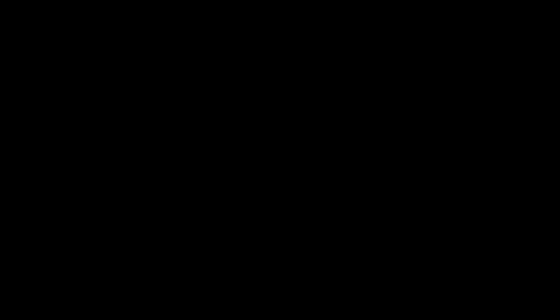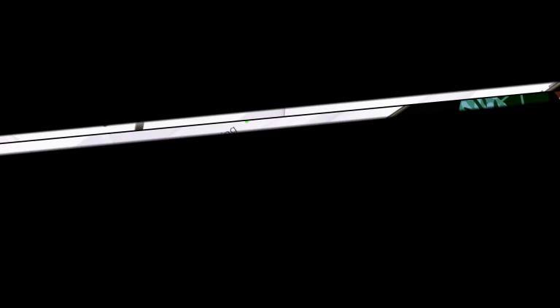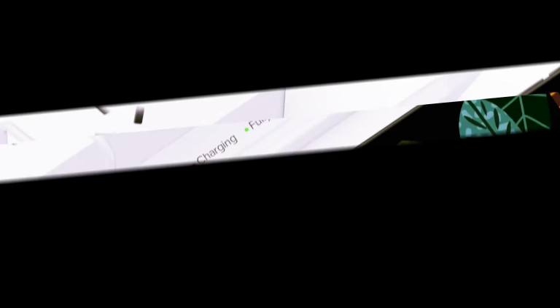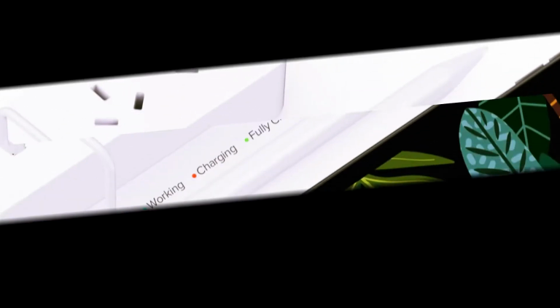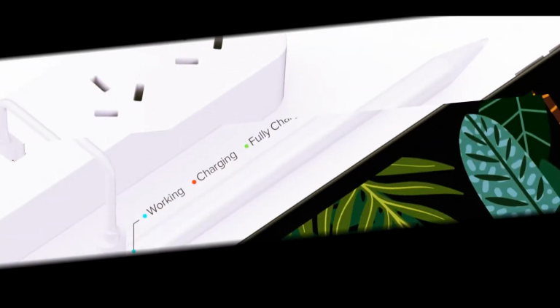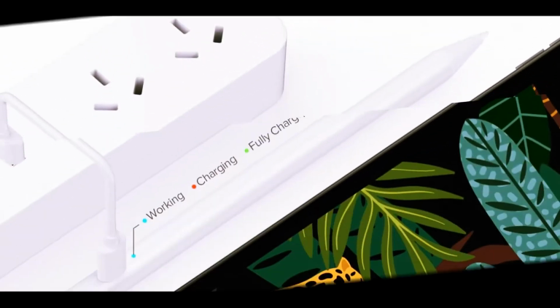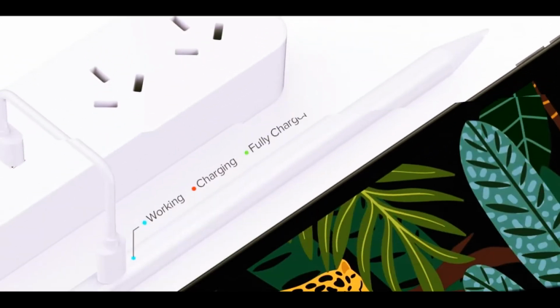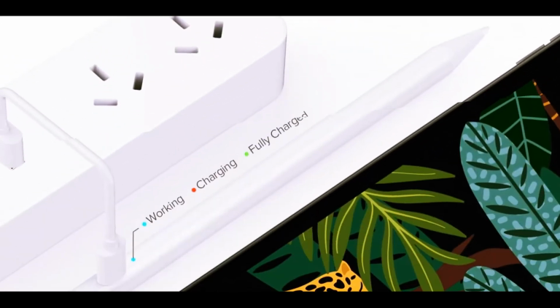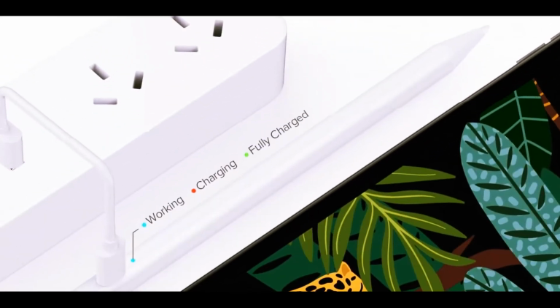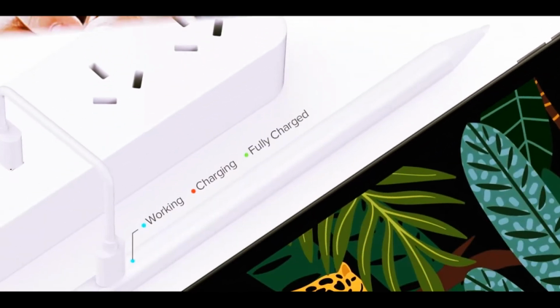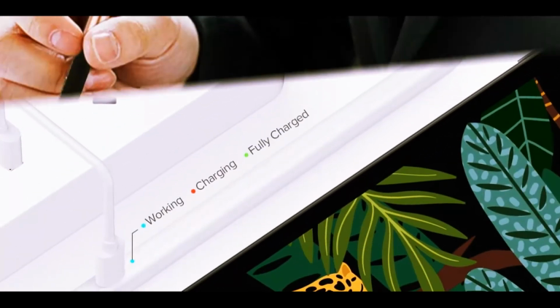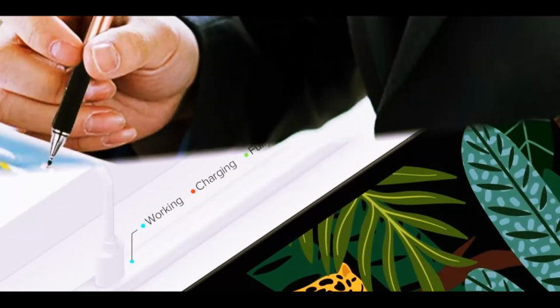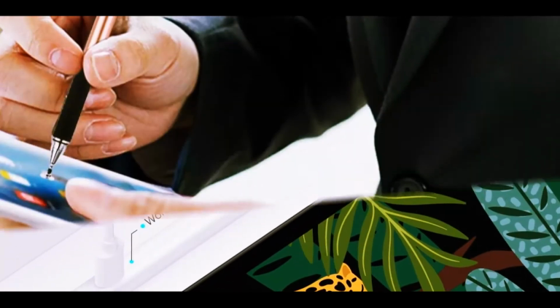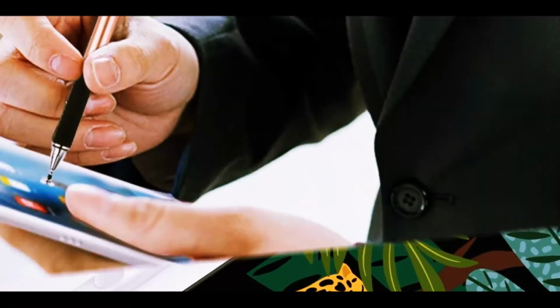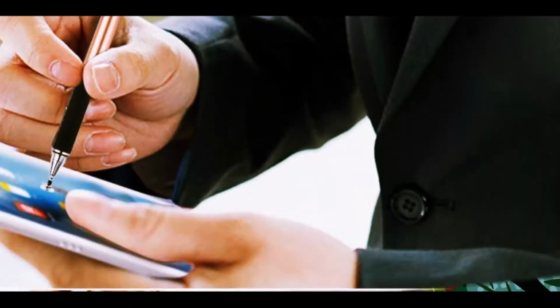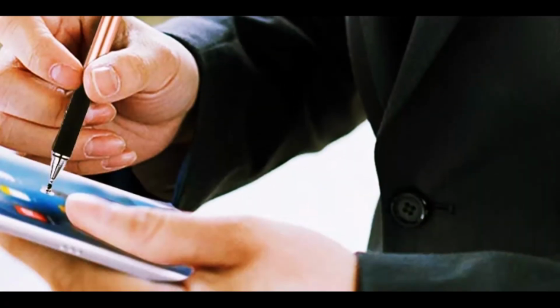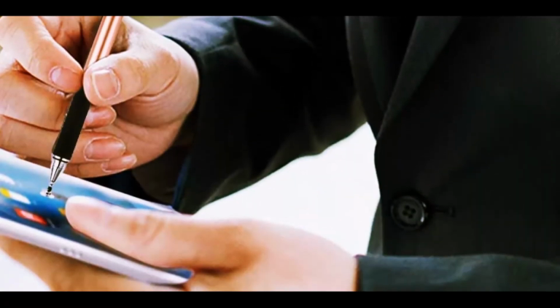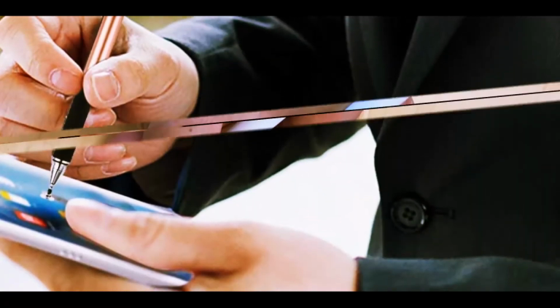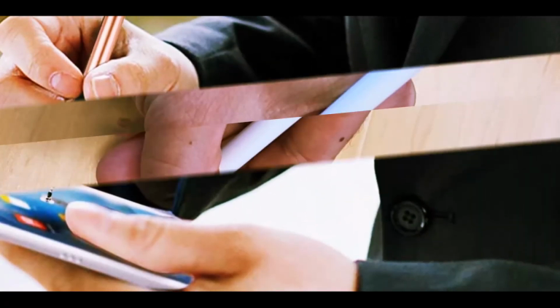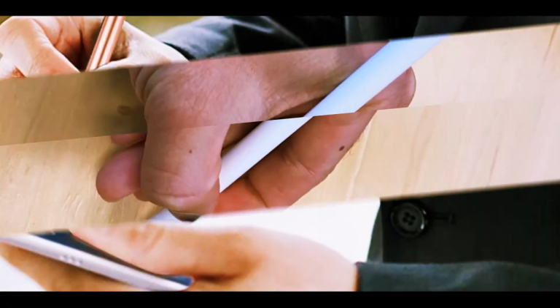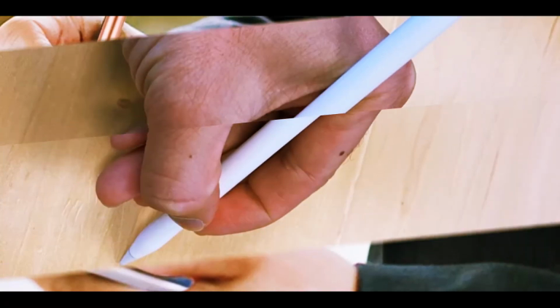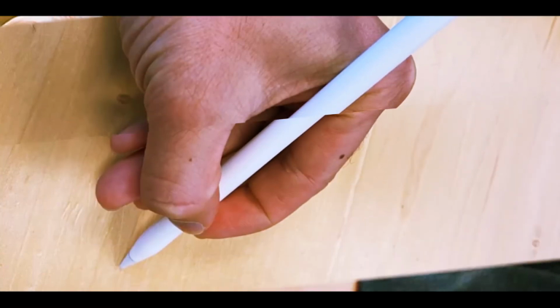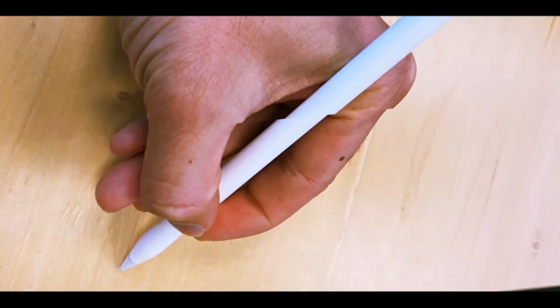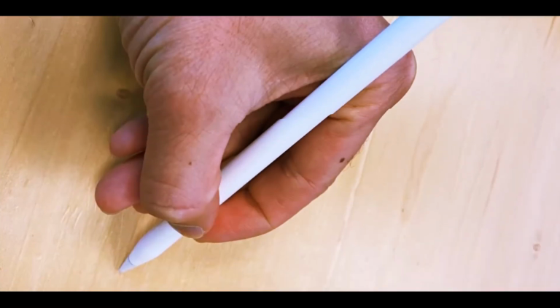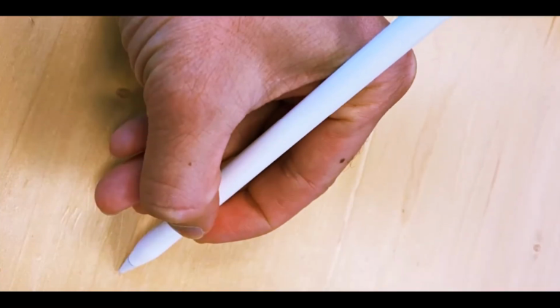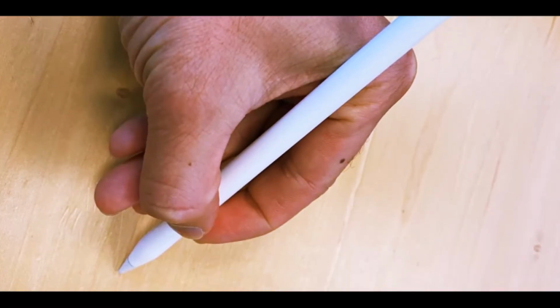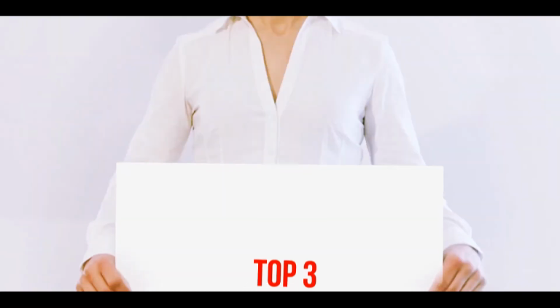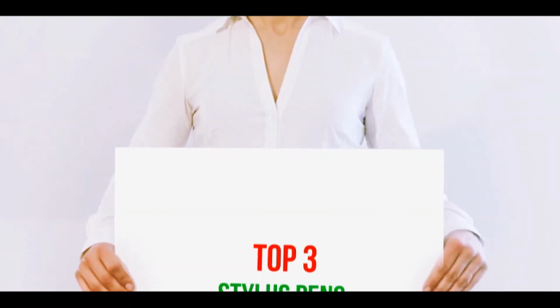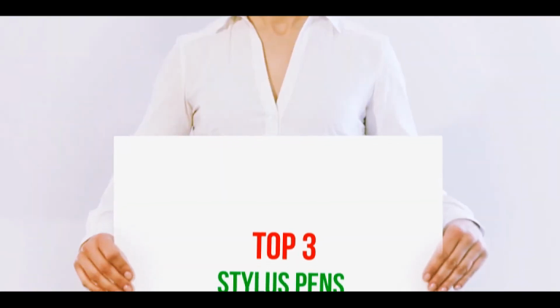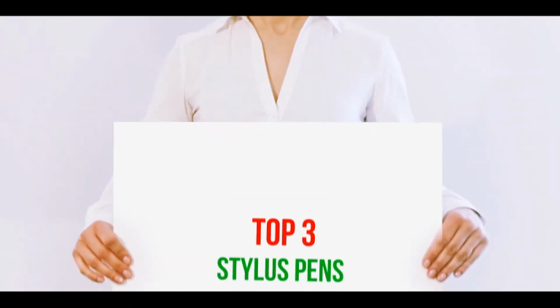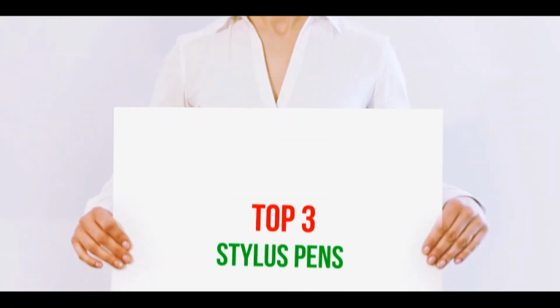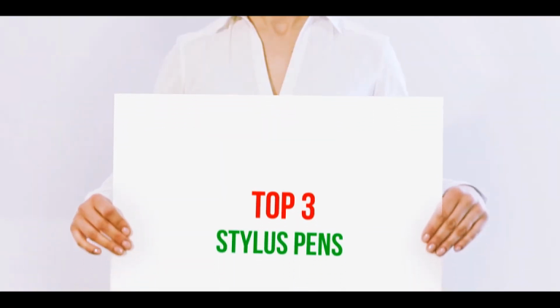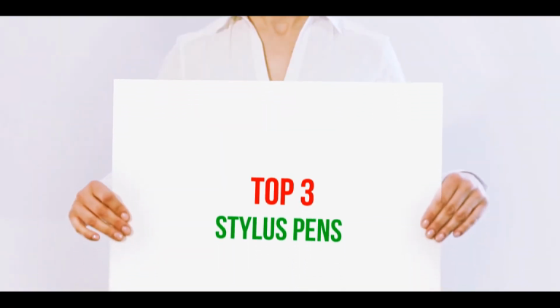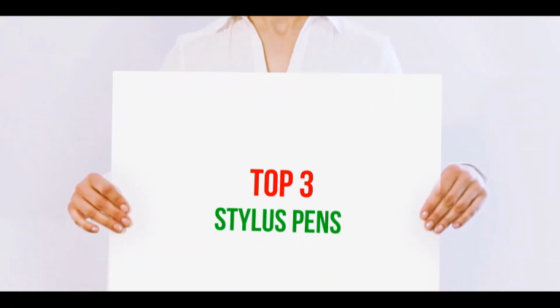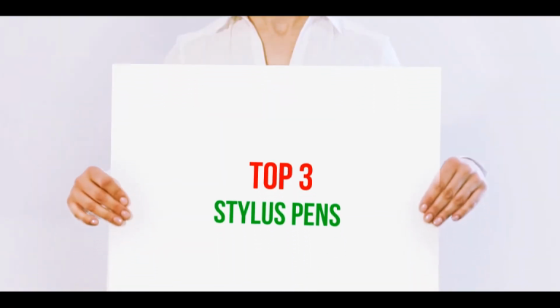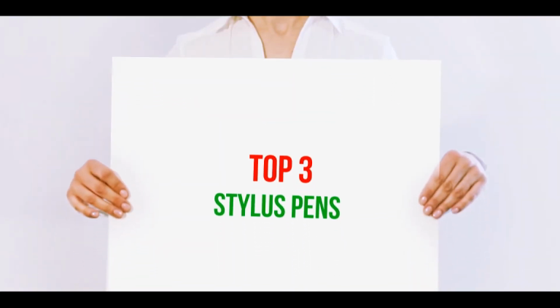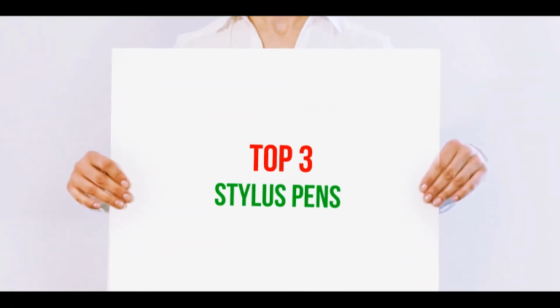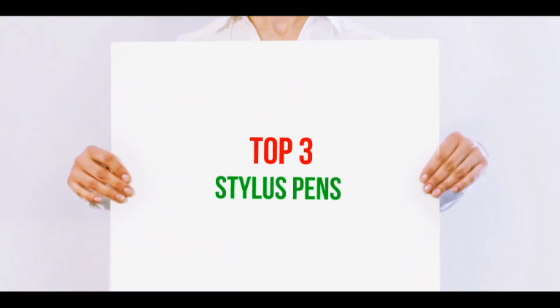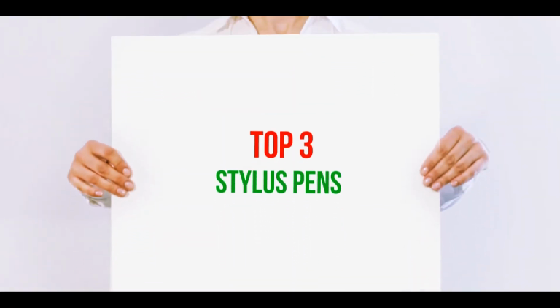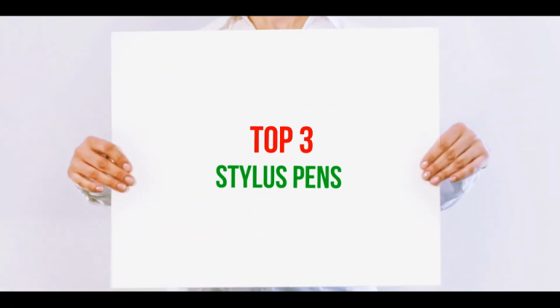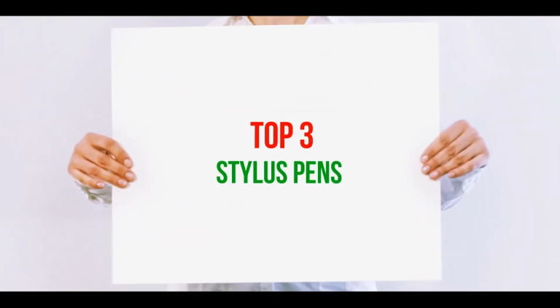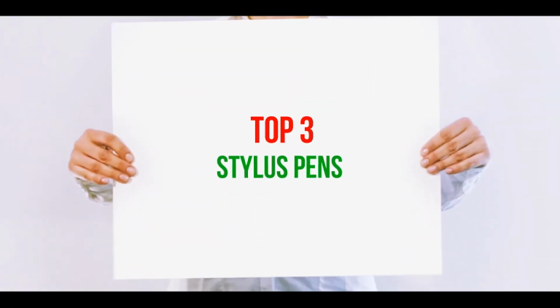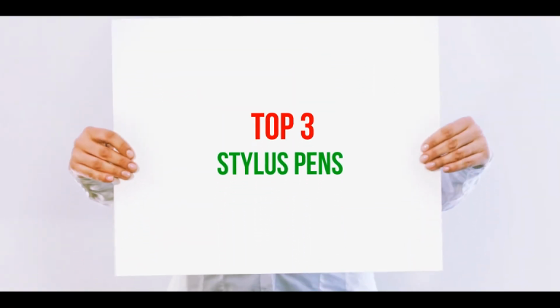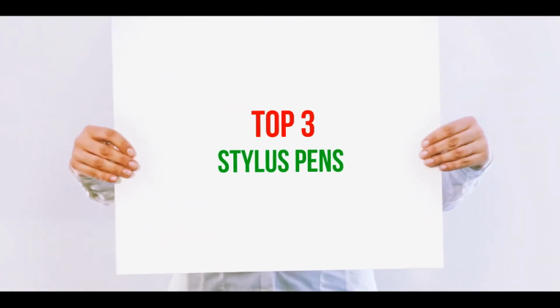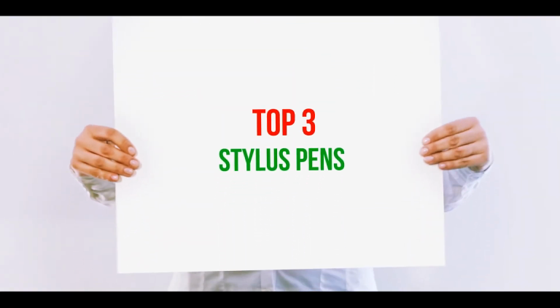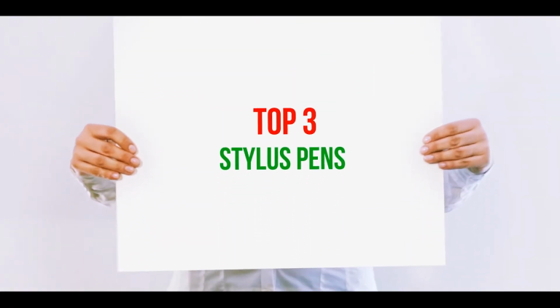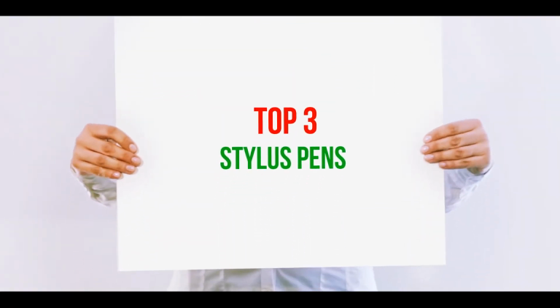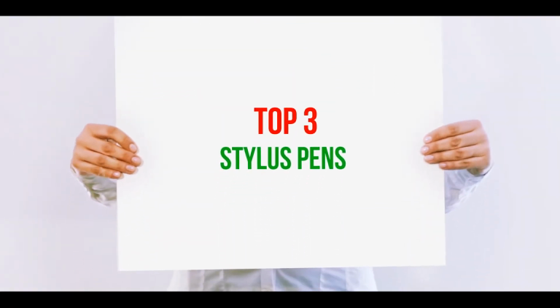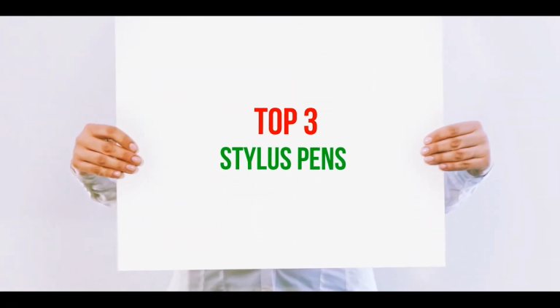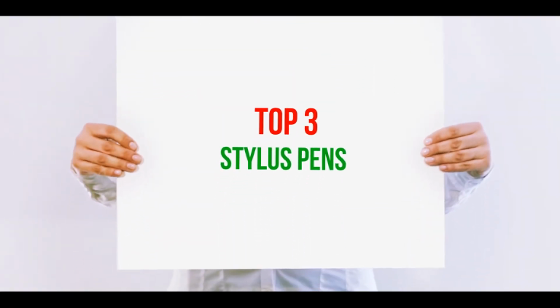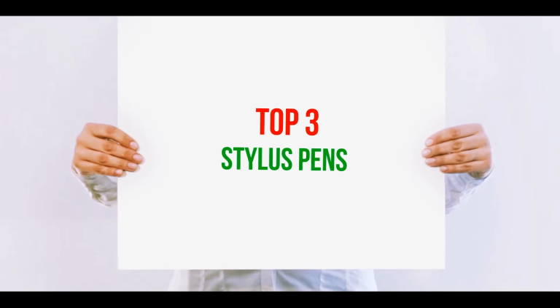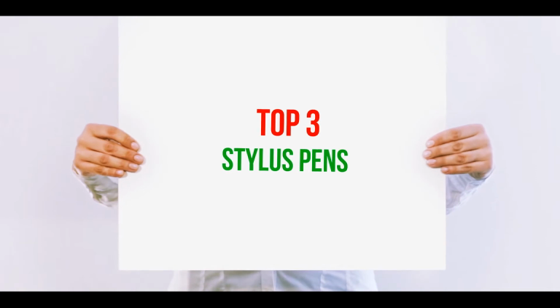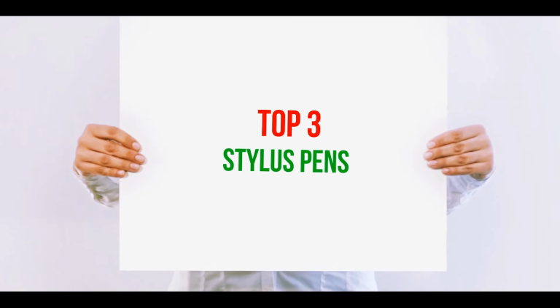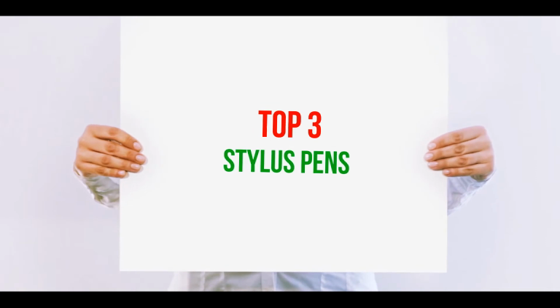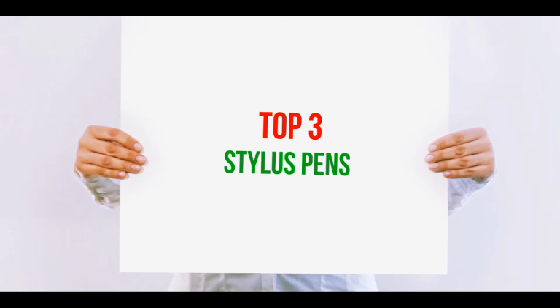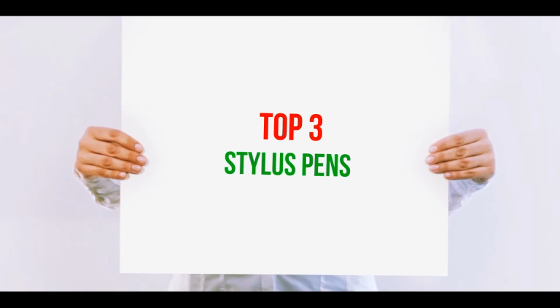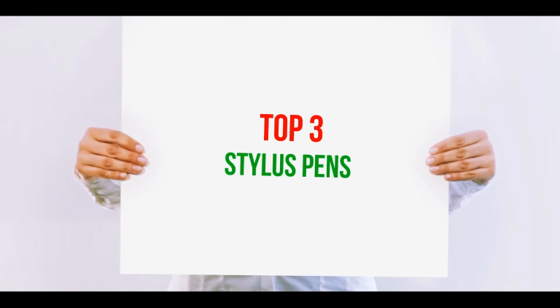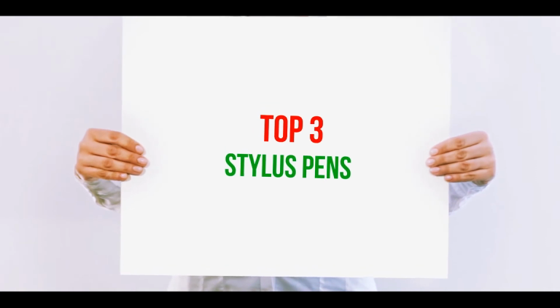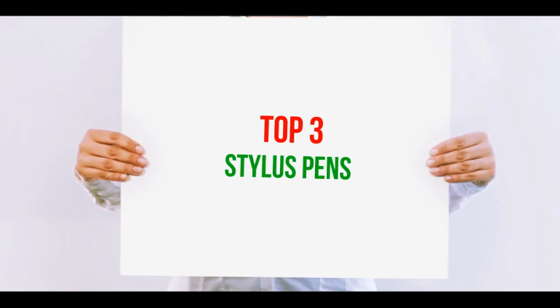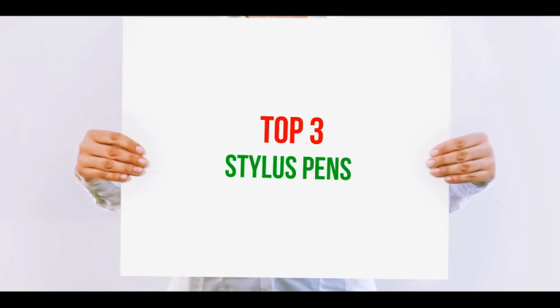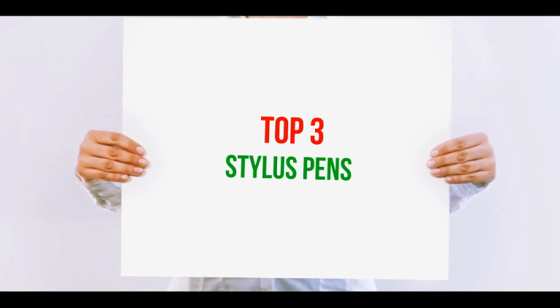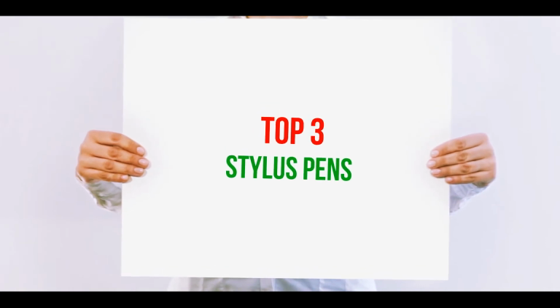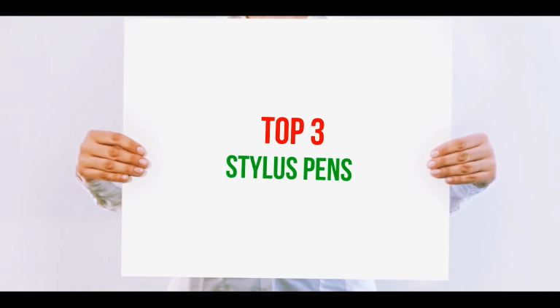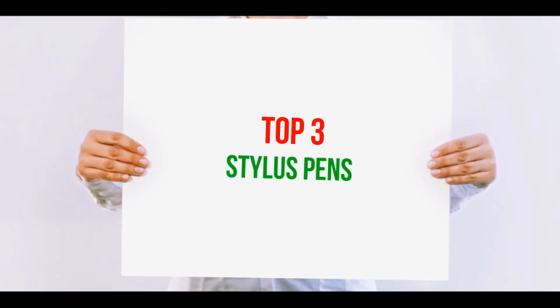Hi guys, welcome back to my channel. In today's video, we're going to check out the top 3 best stylus pens.